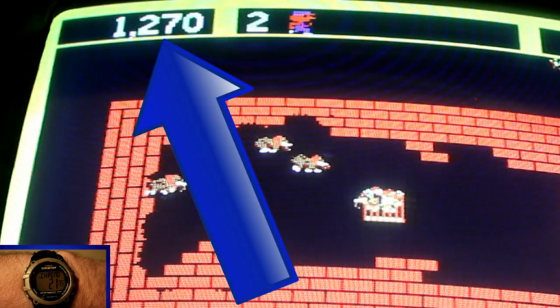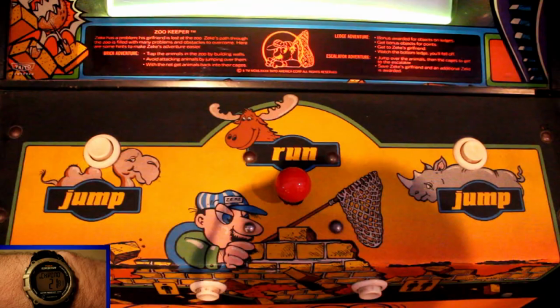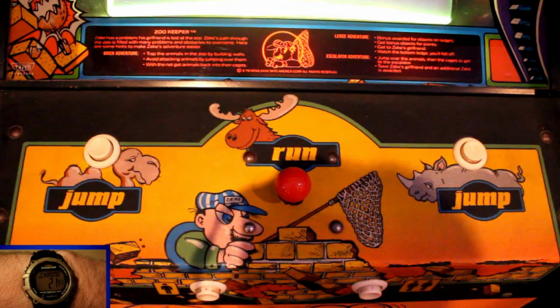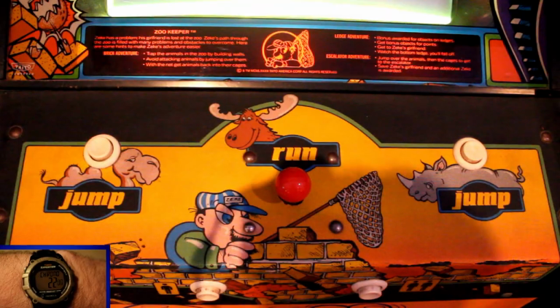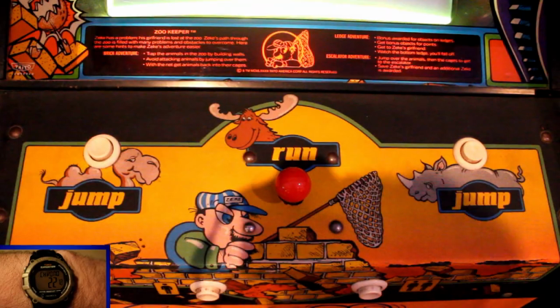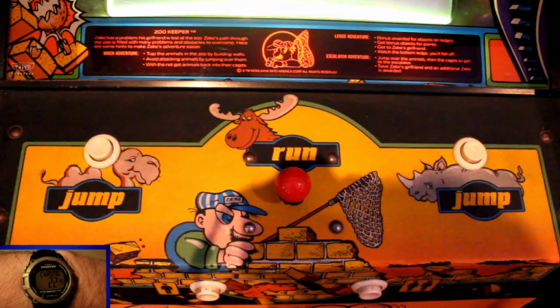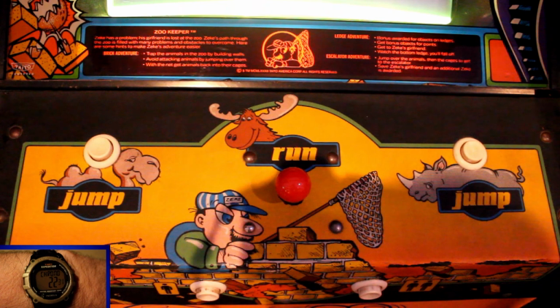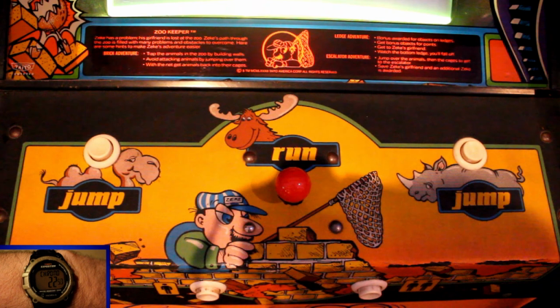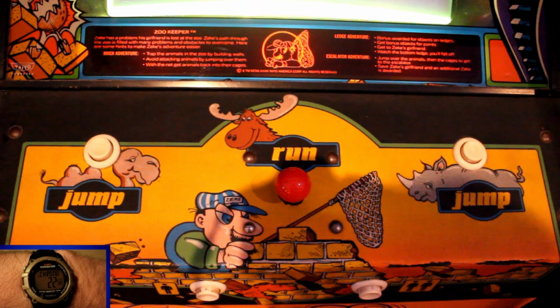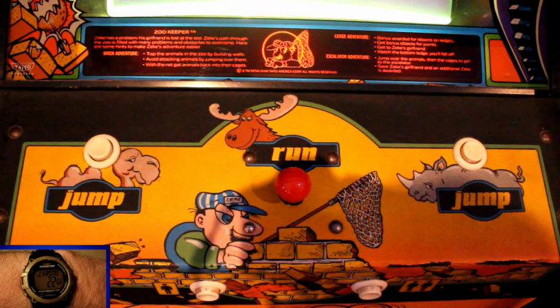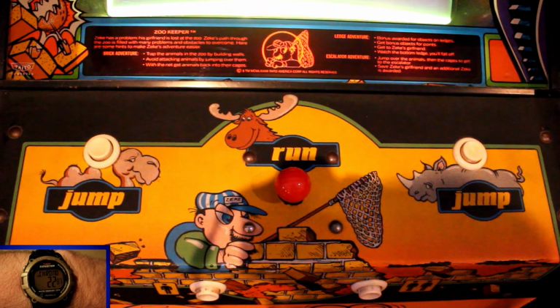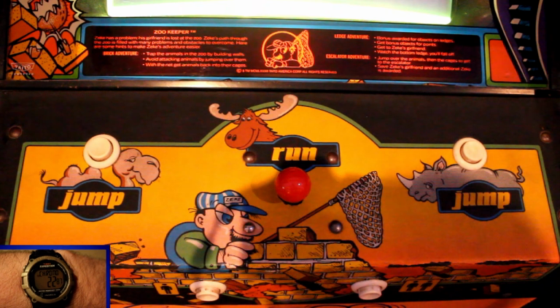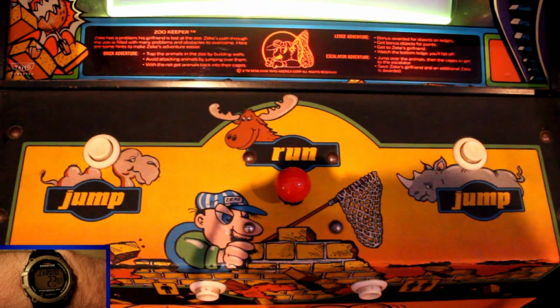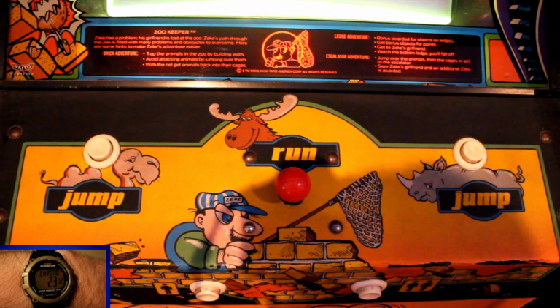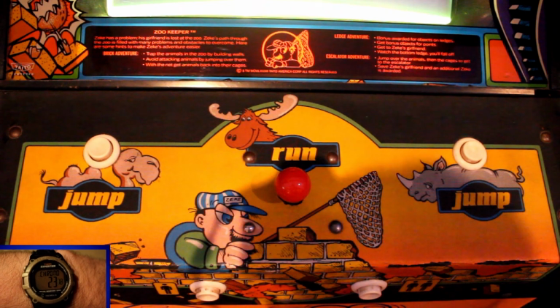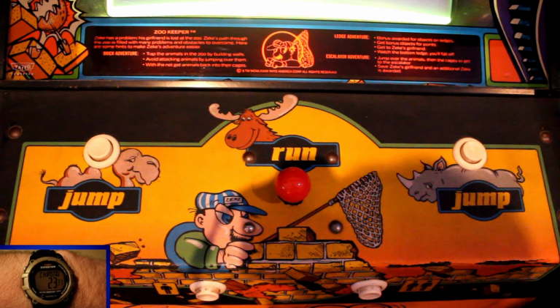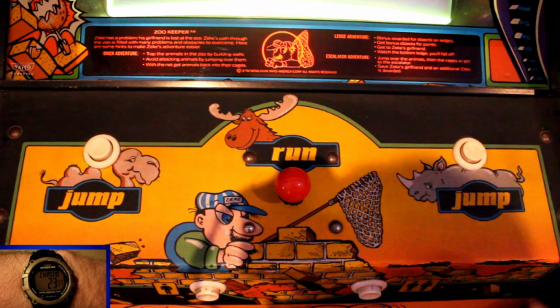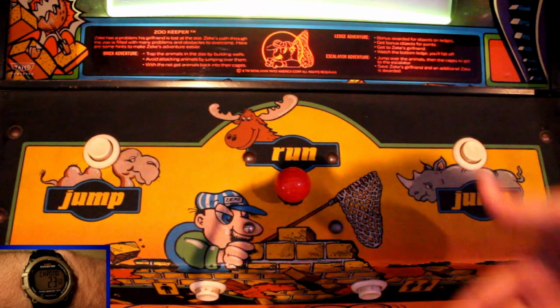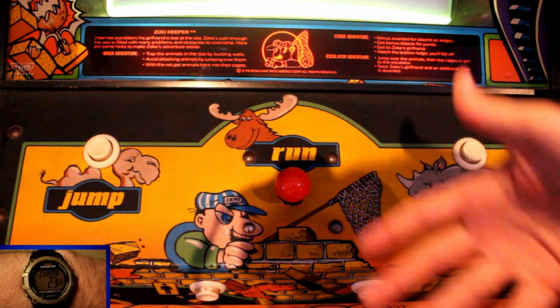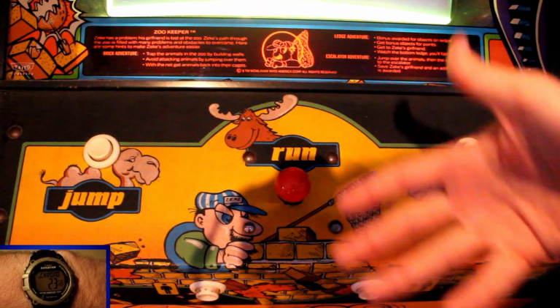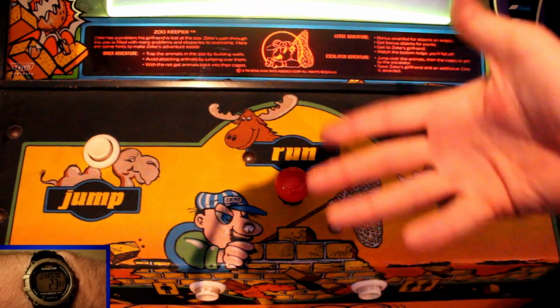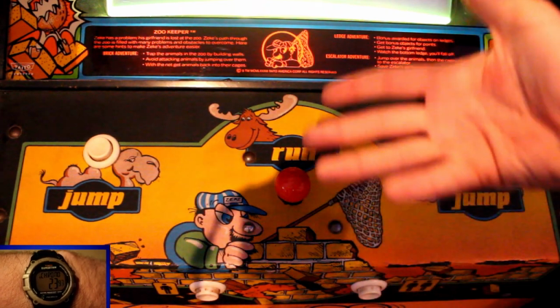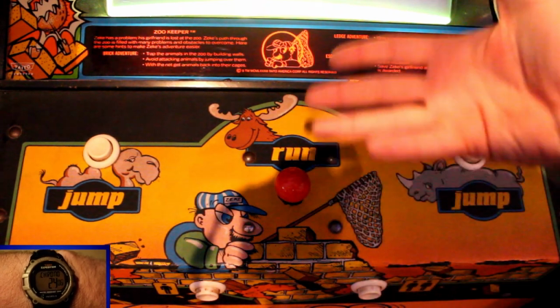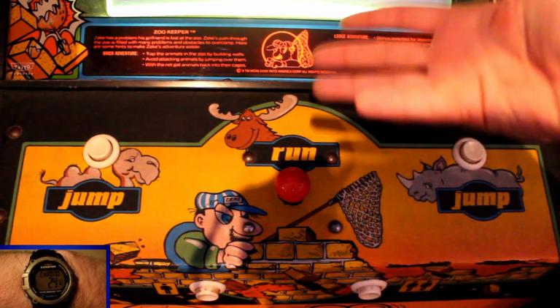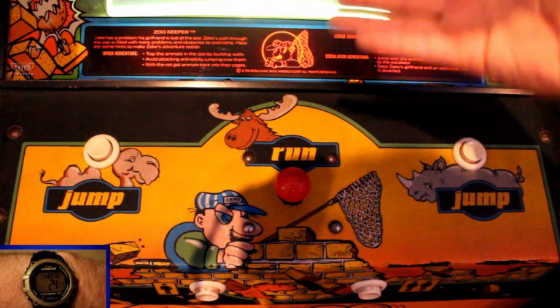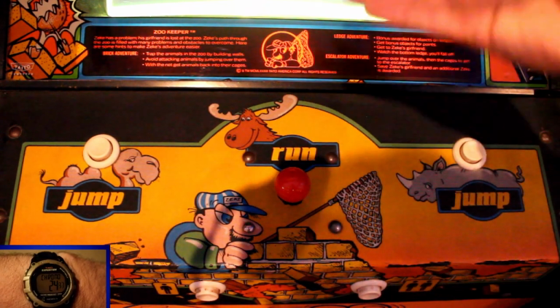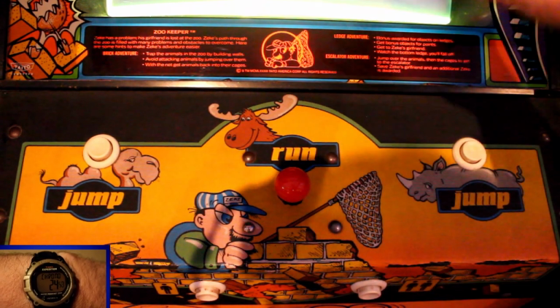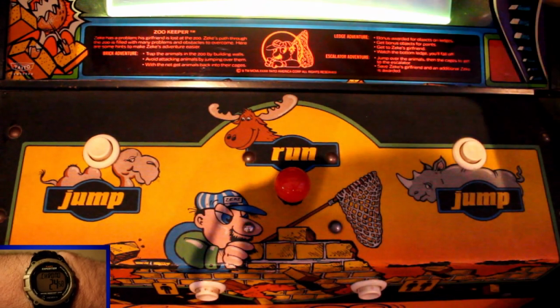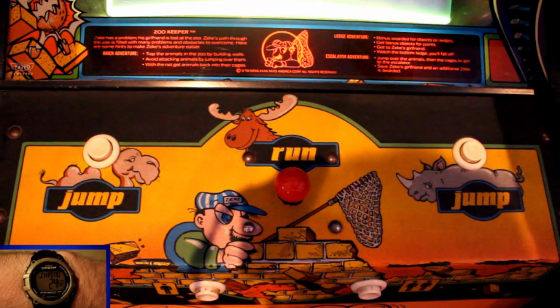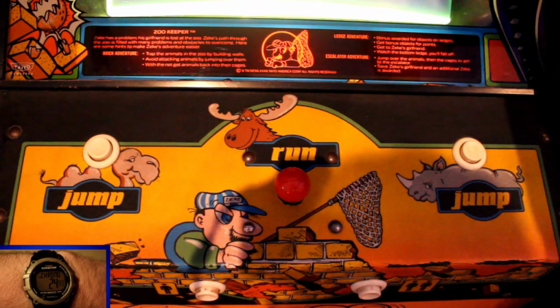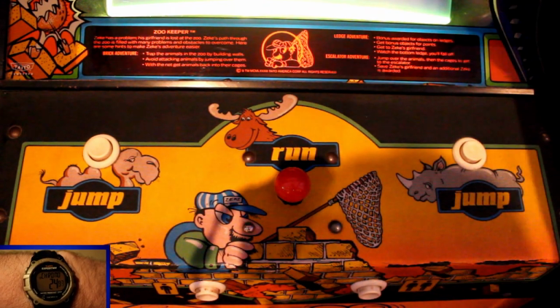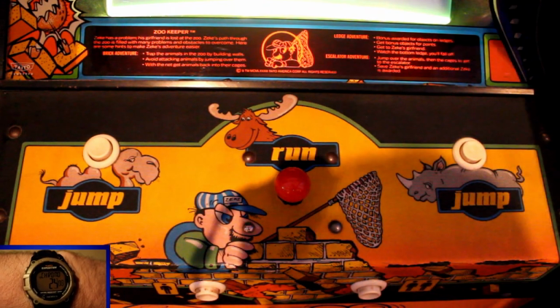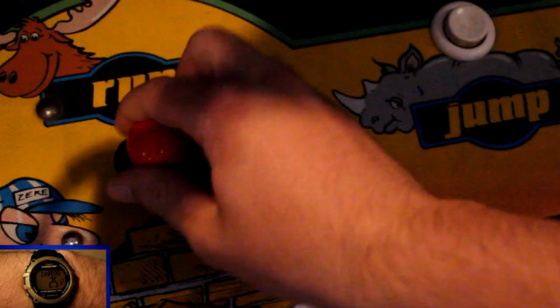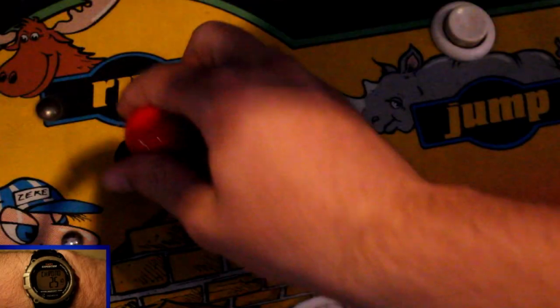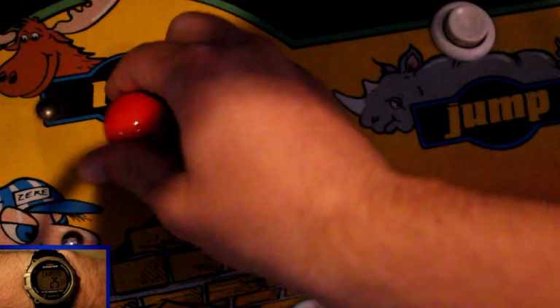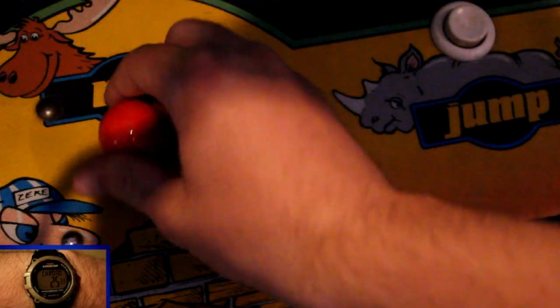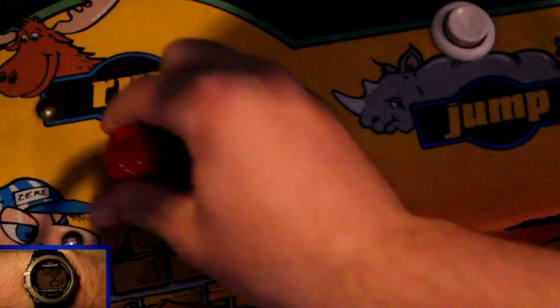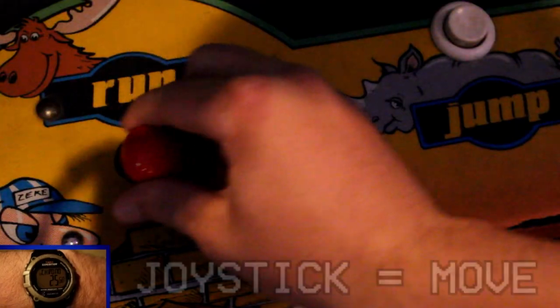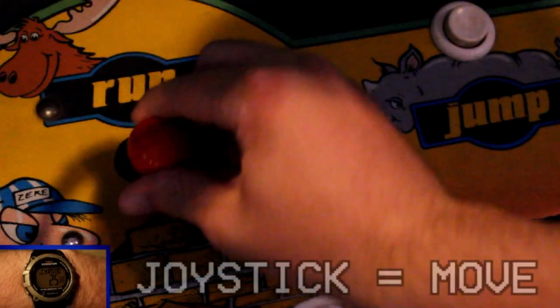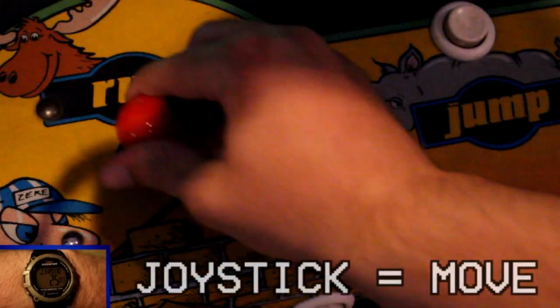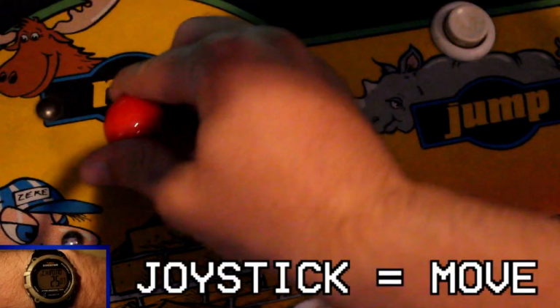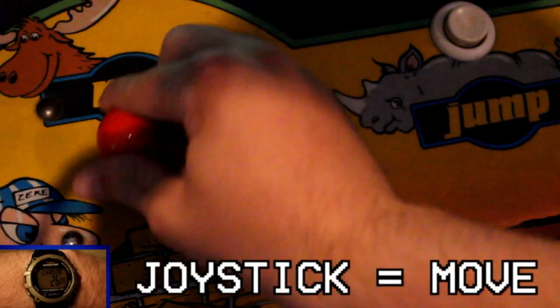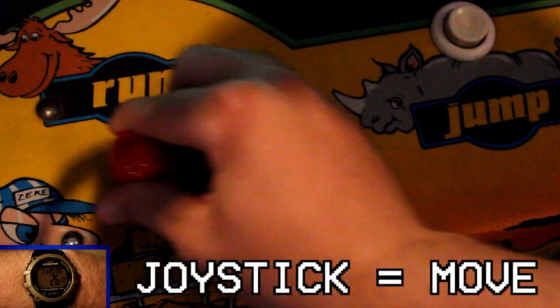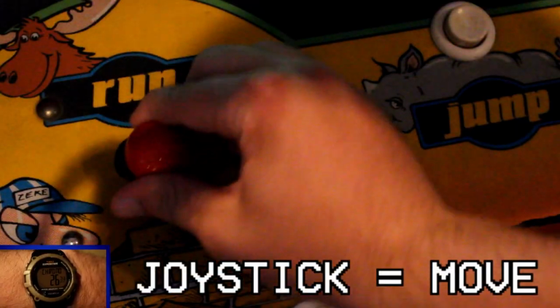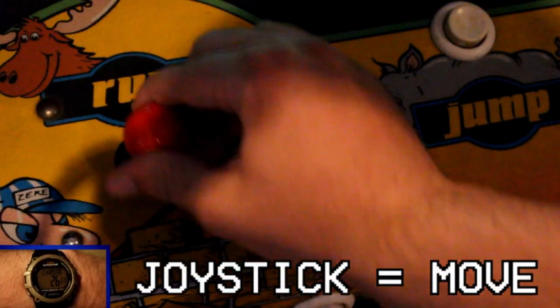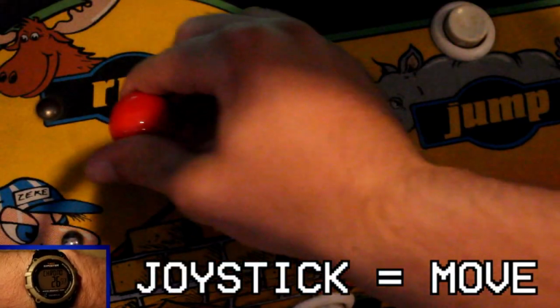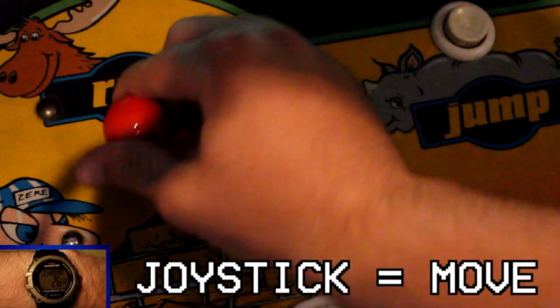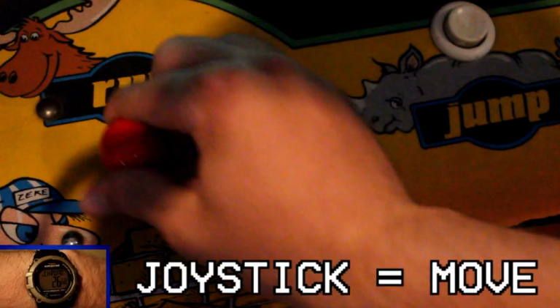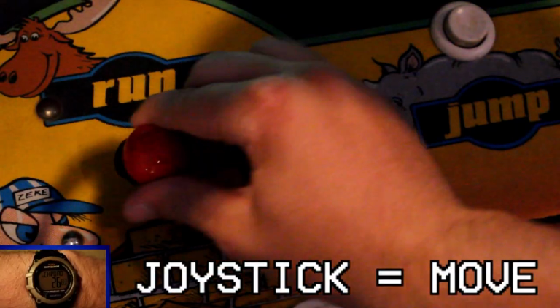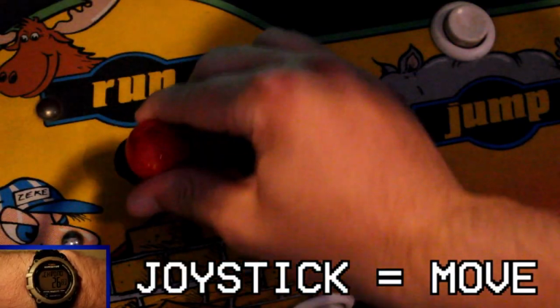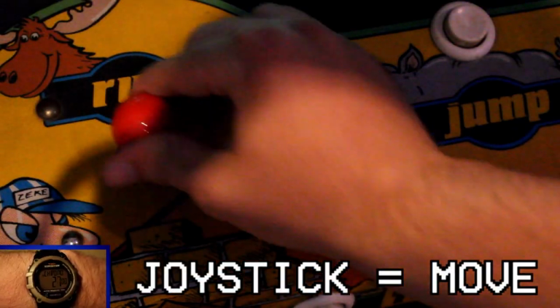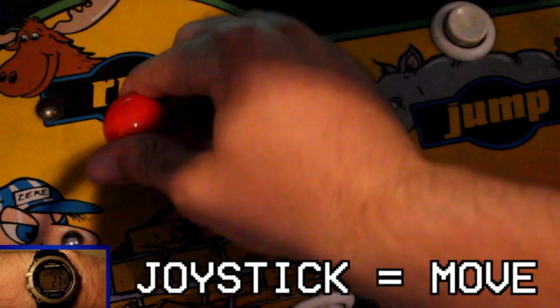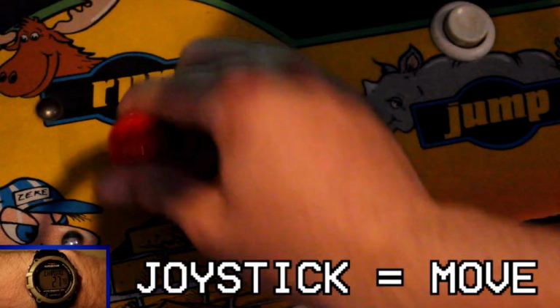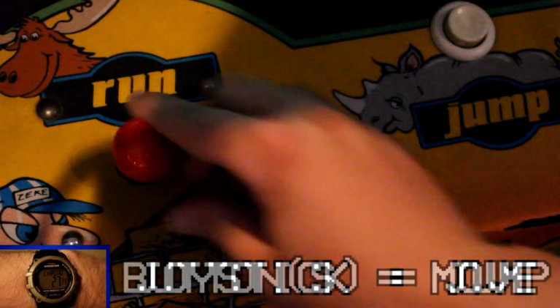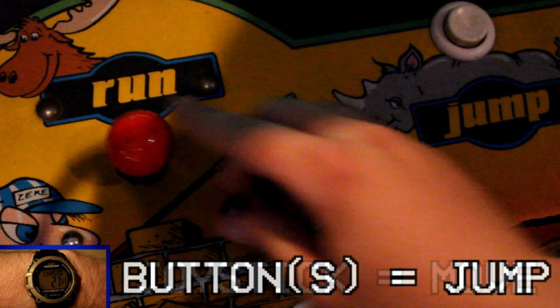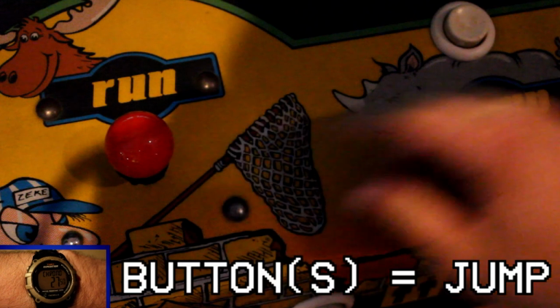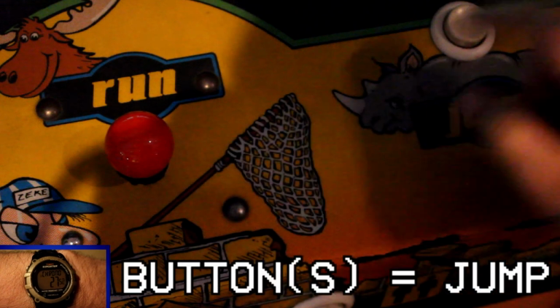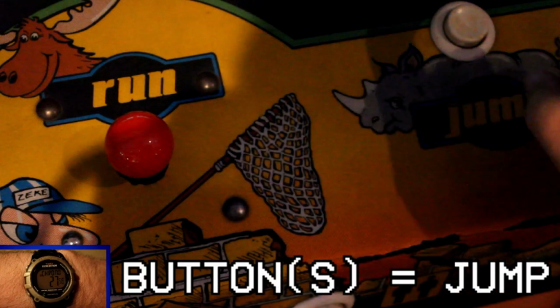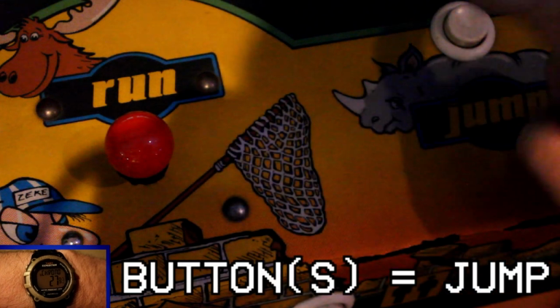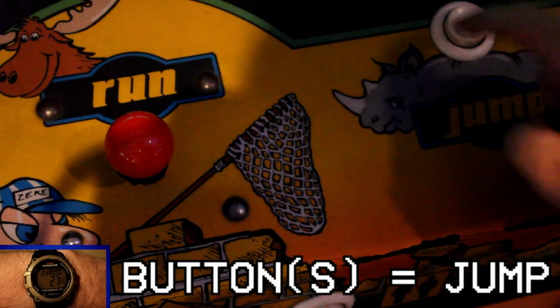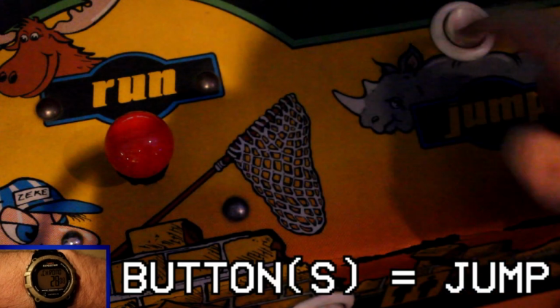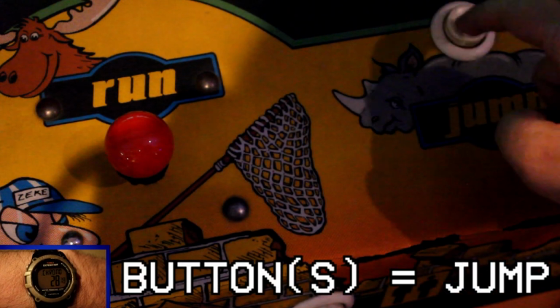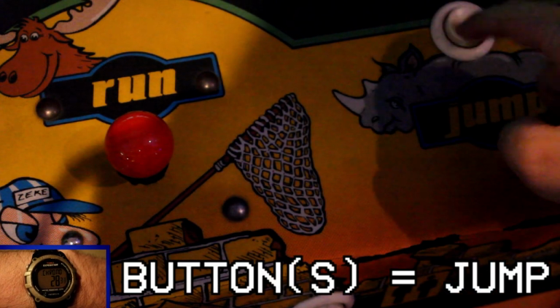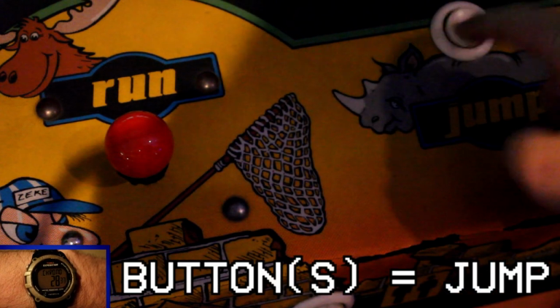You control the zookeeper by using this control panel. The joystick makes him move in multiple directions while the button makes him jump.